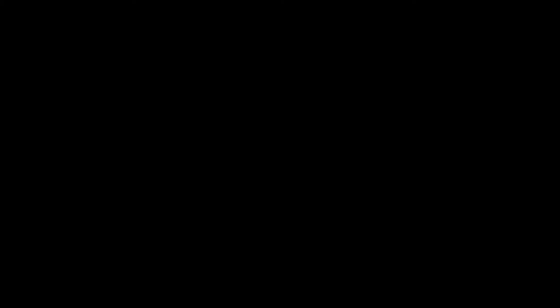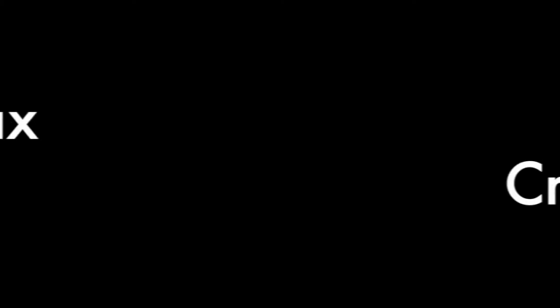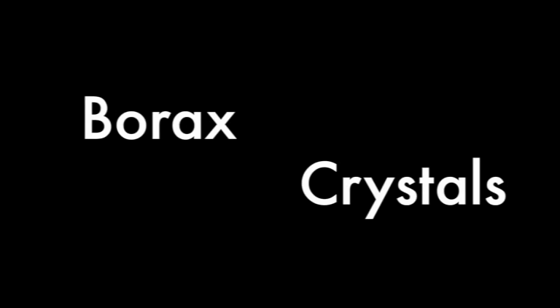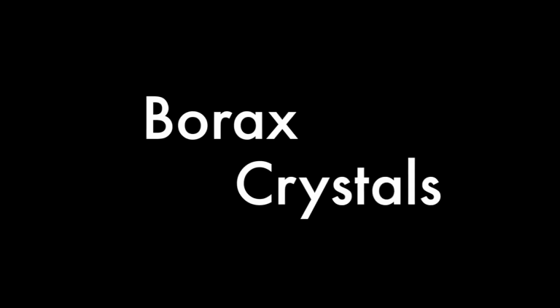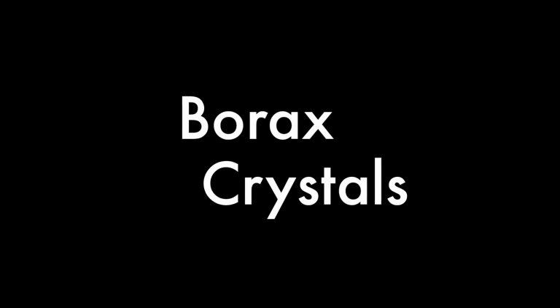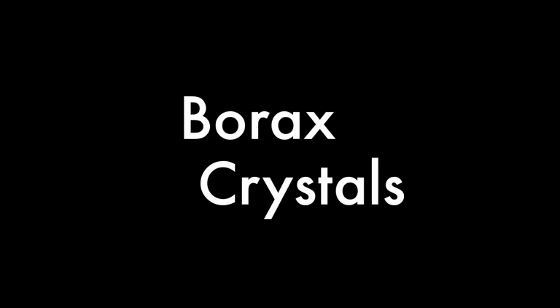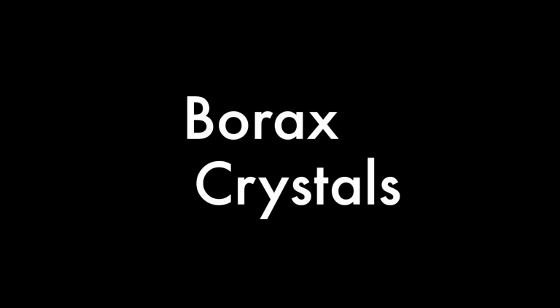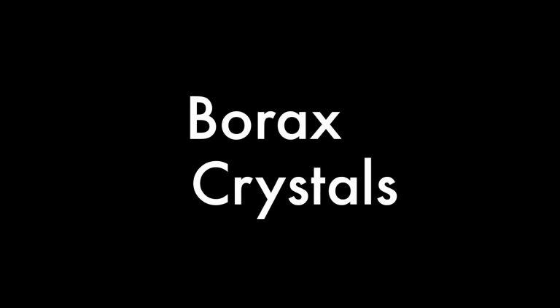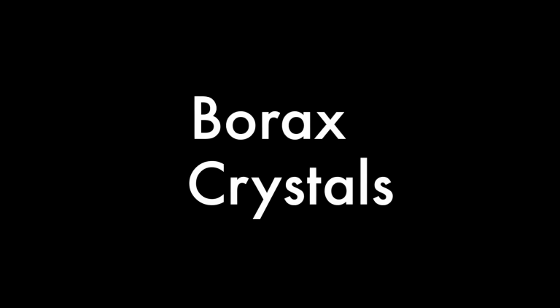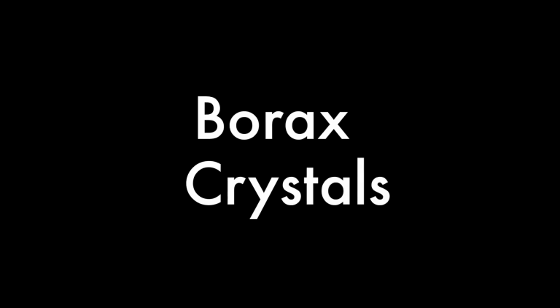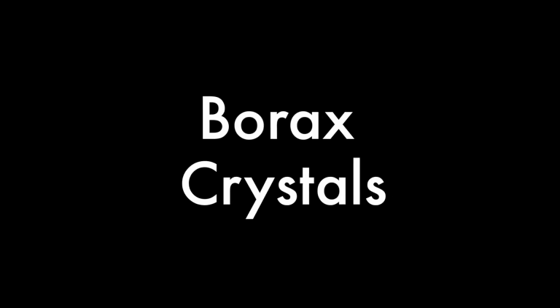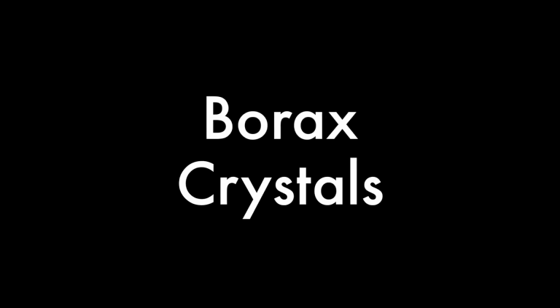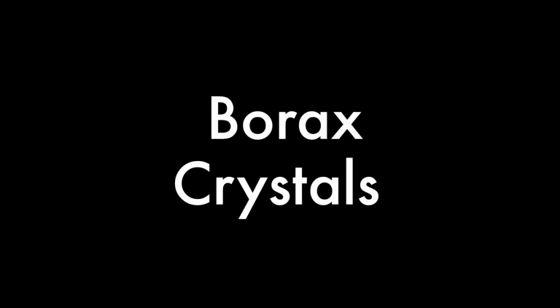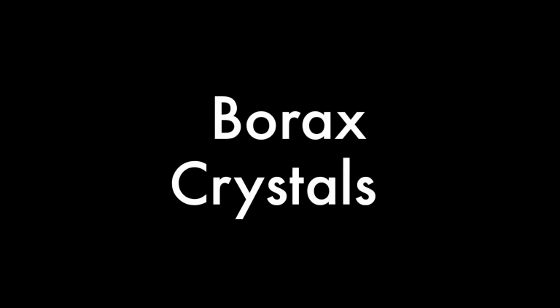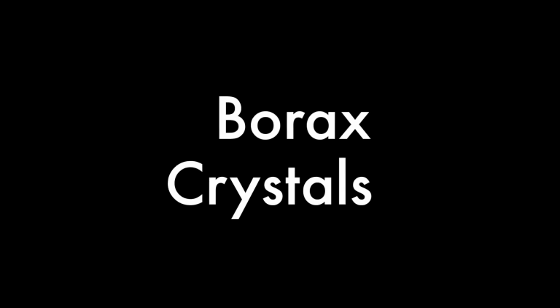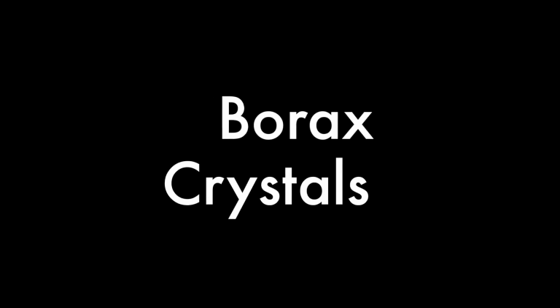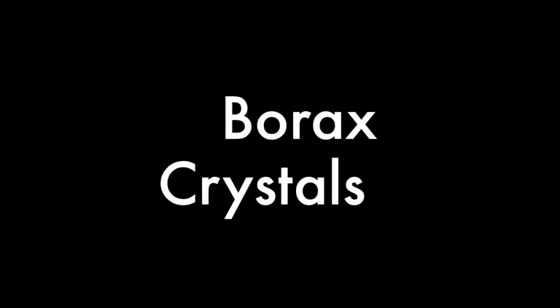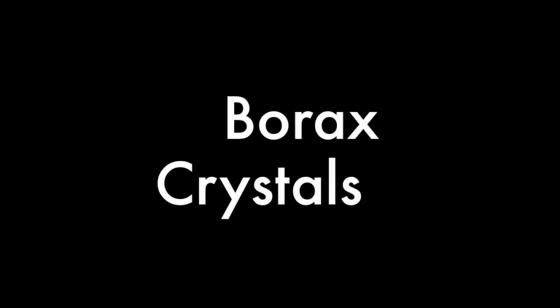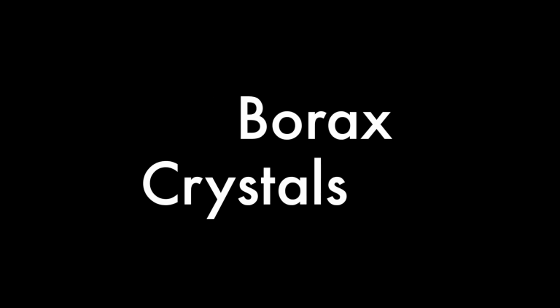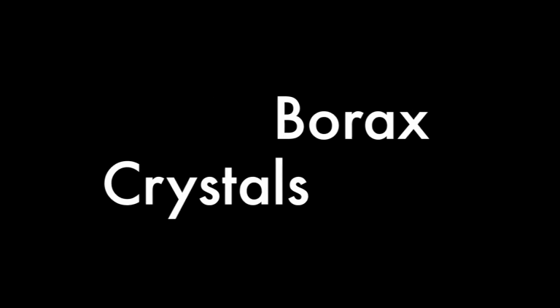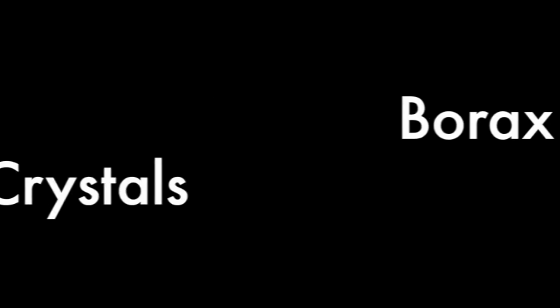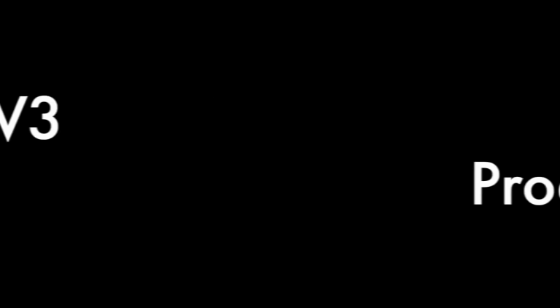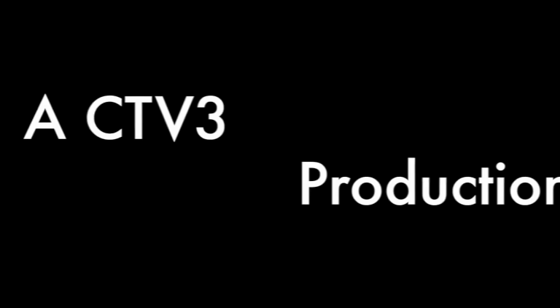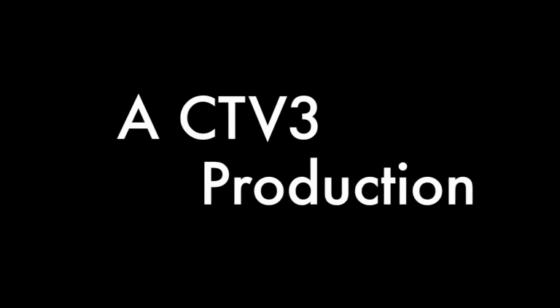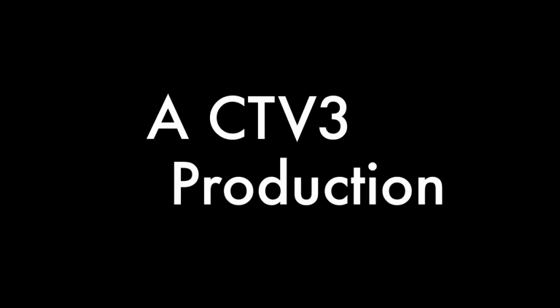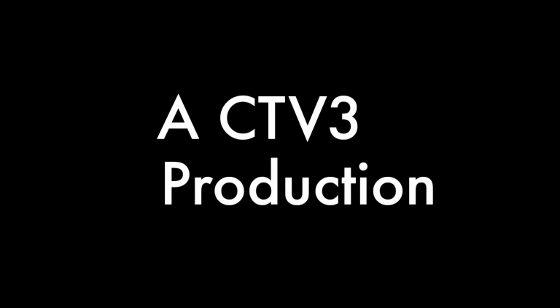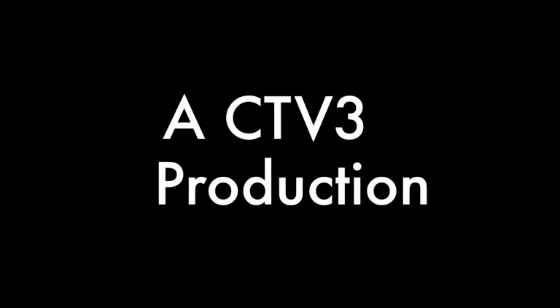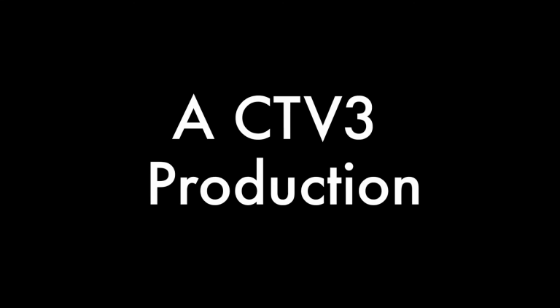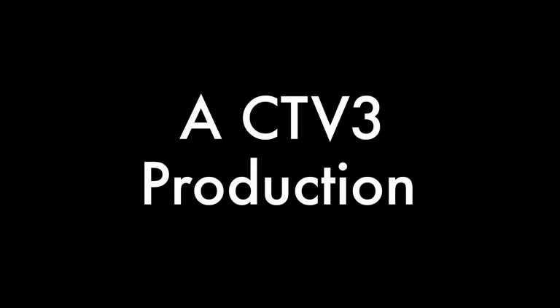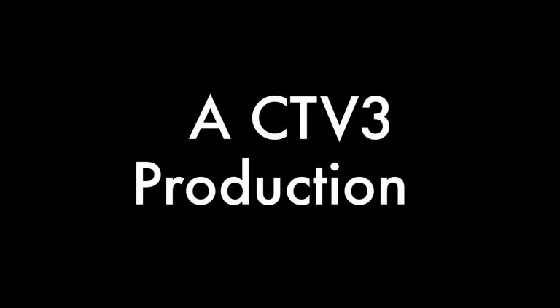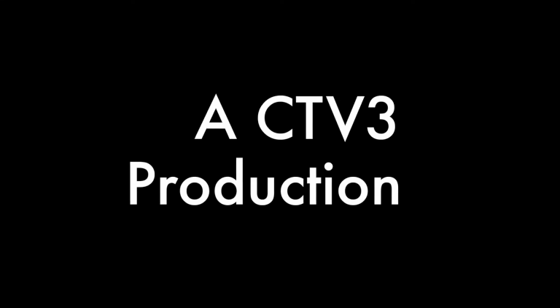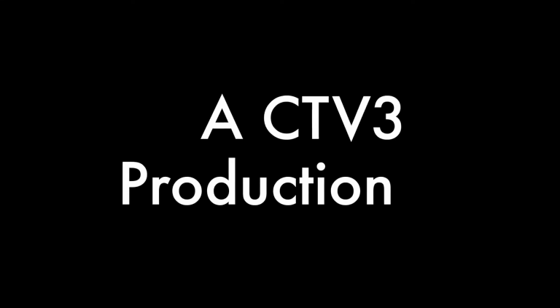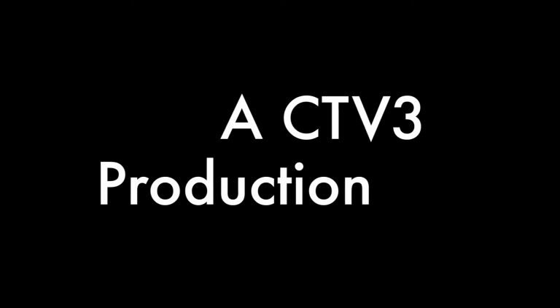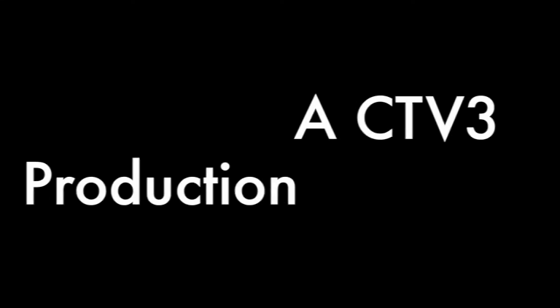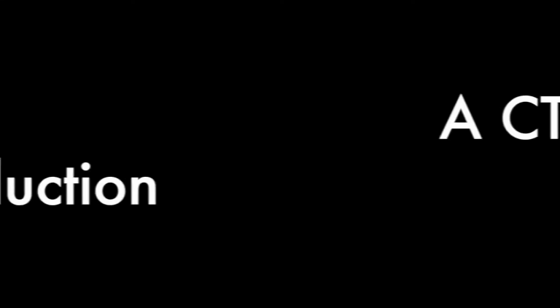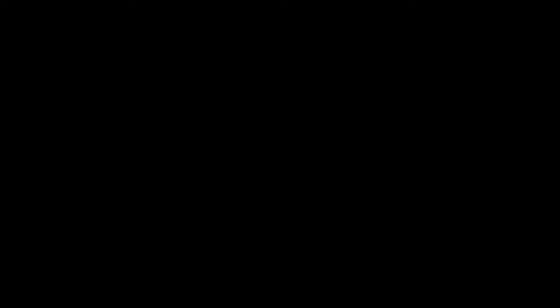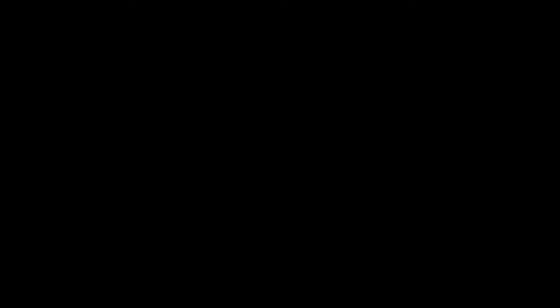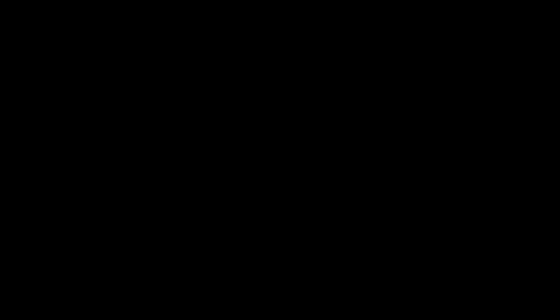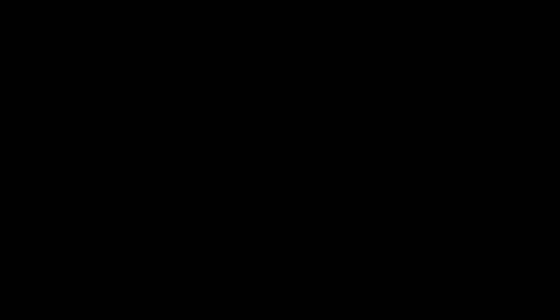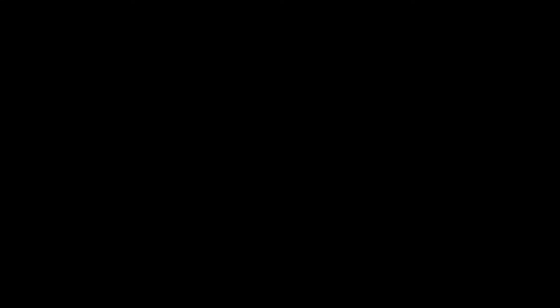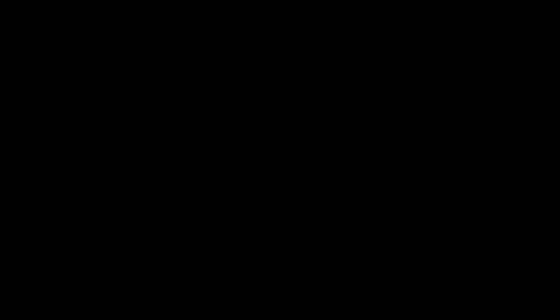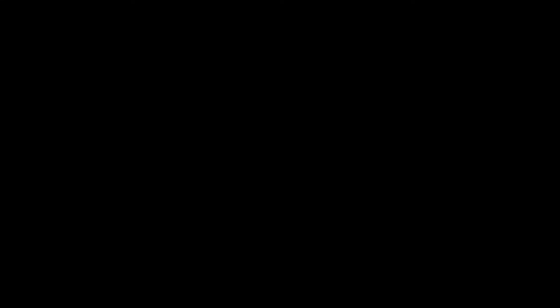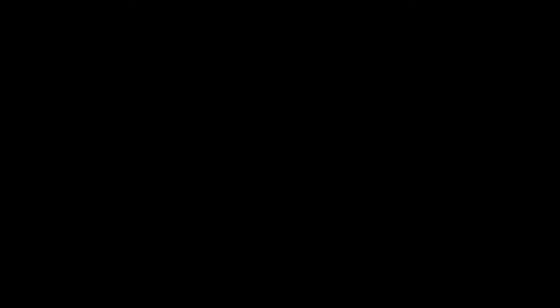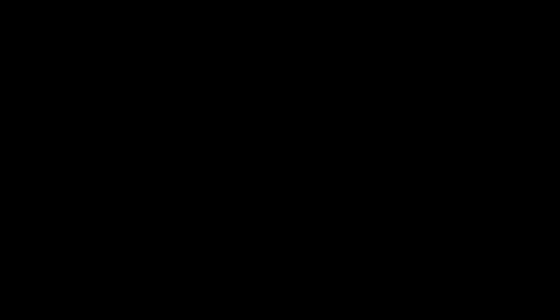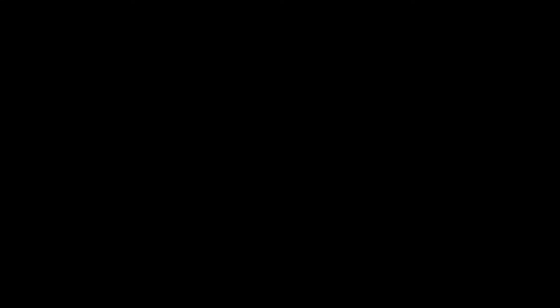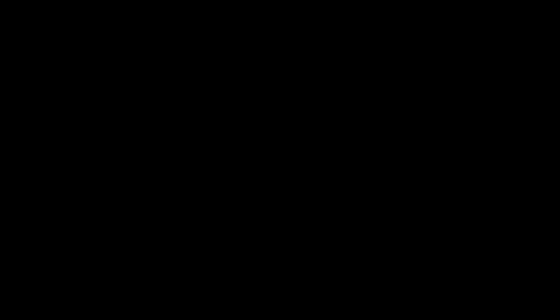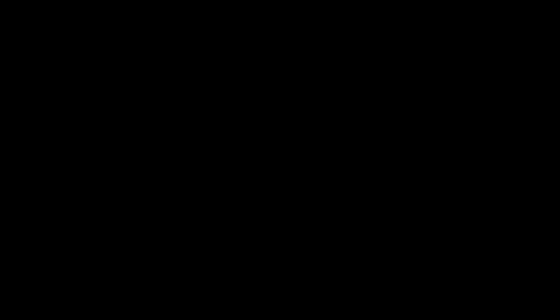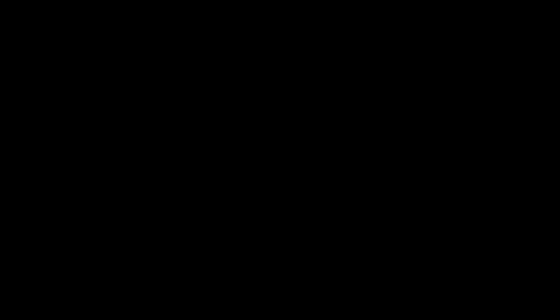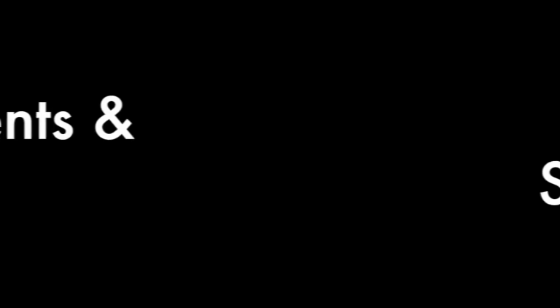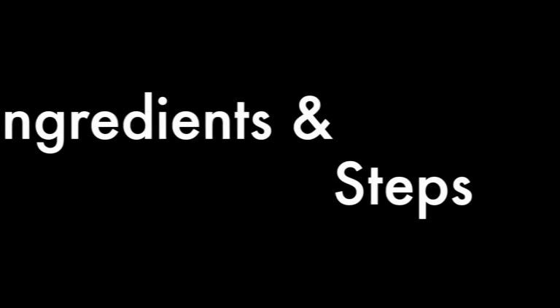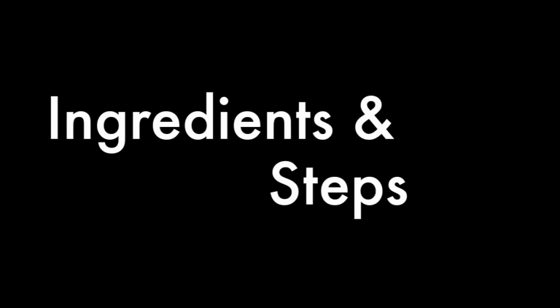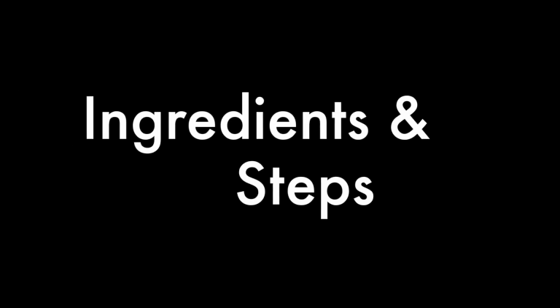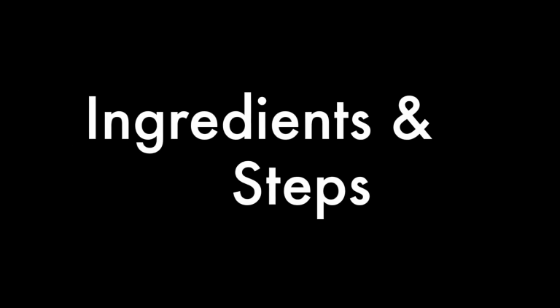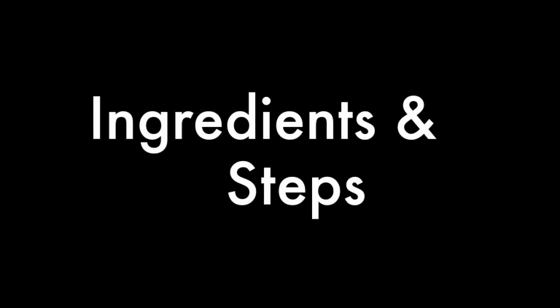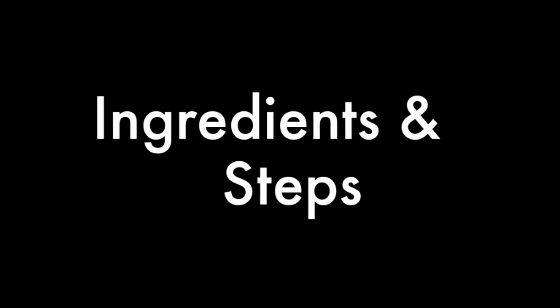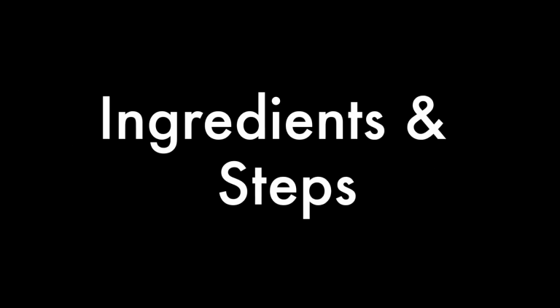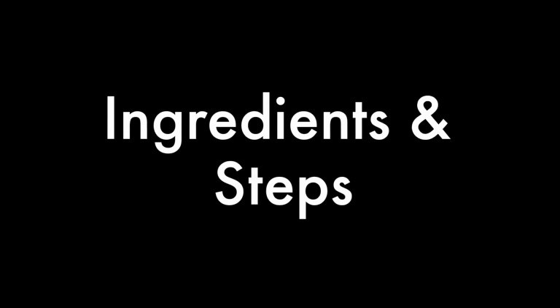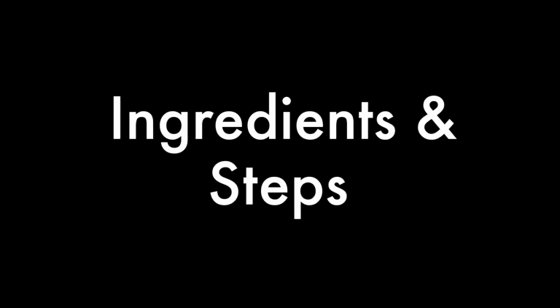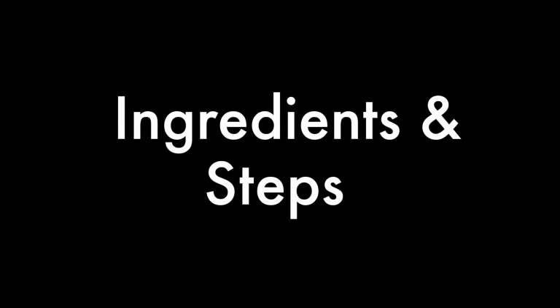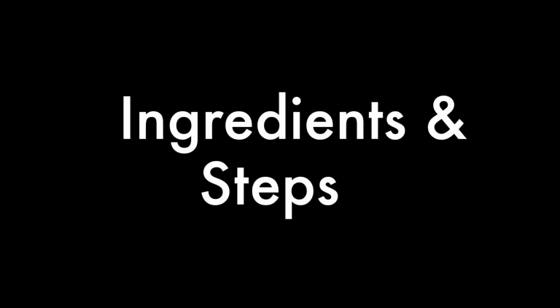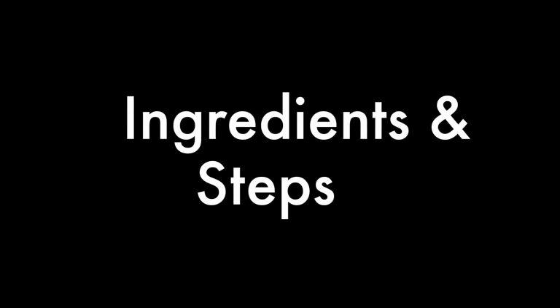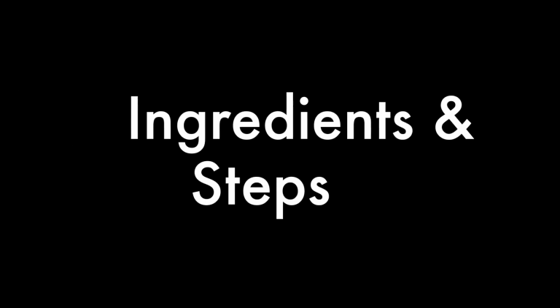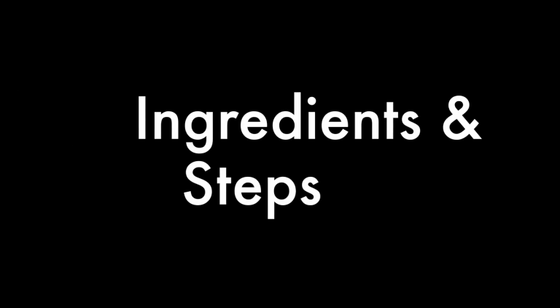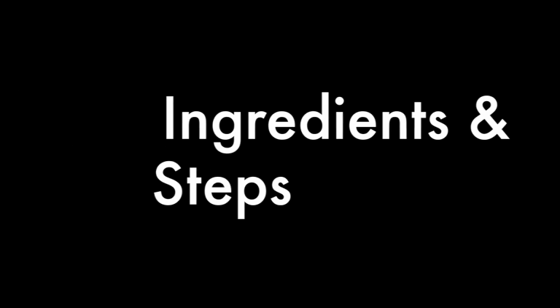Hello, today we will show you how to create Borax crystals. Here are the following ingredients and steps.